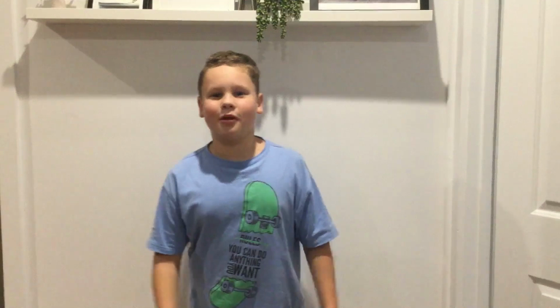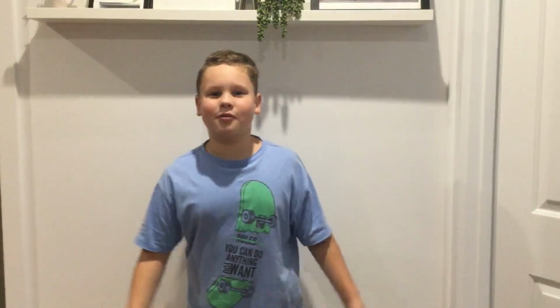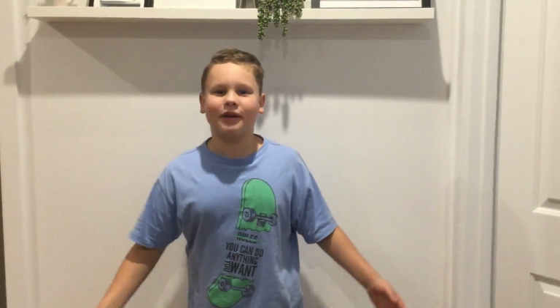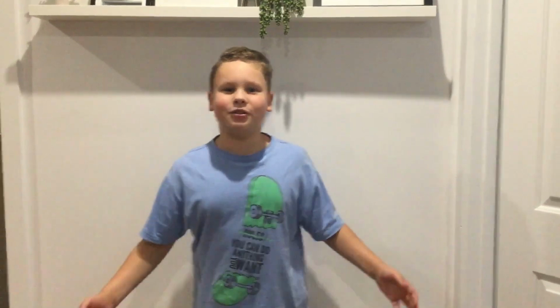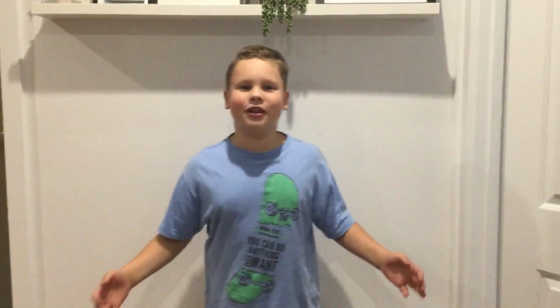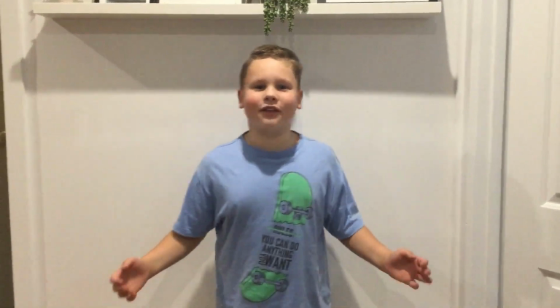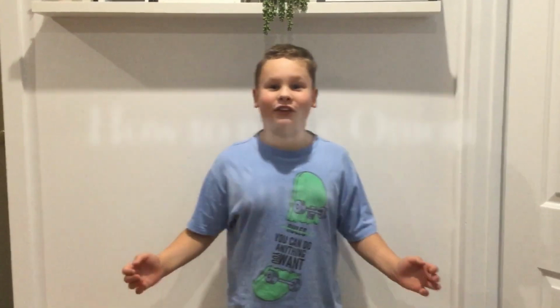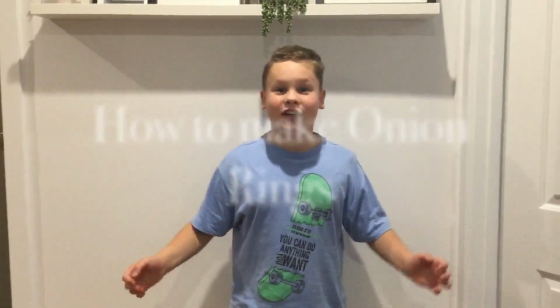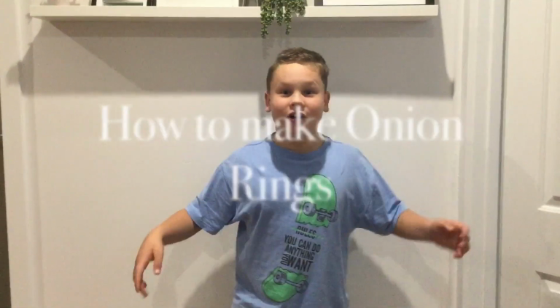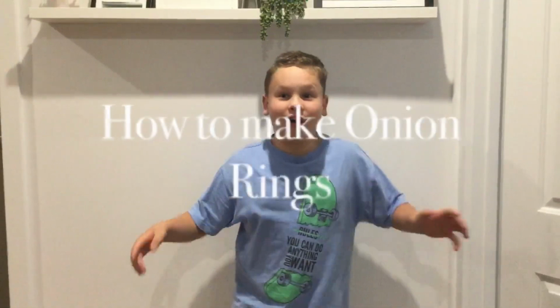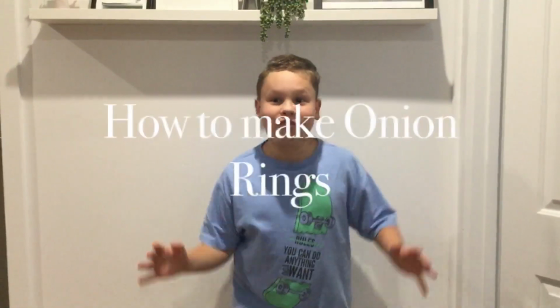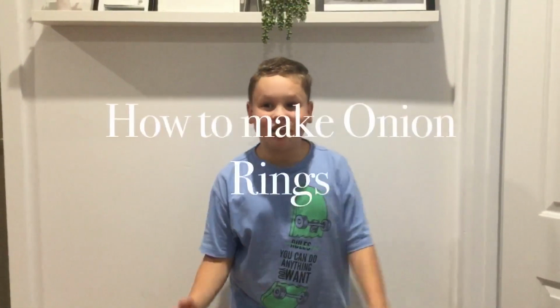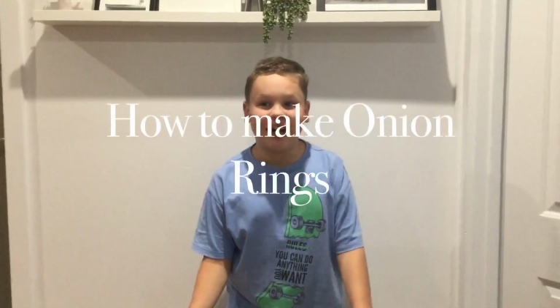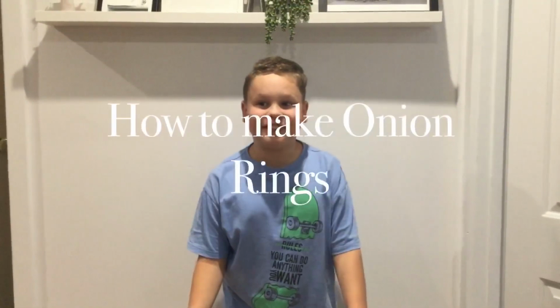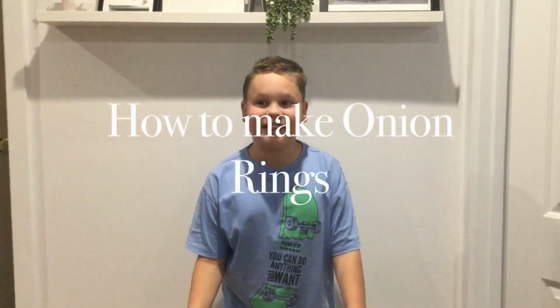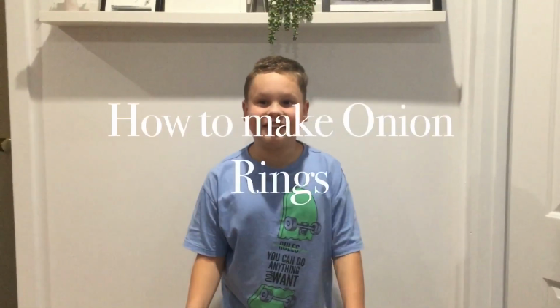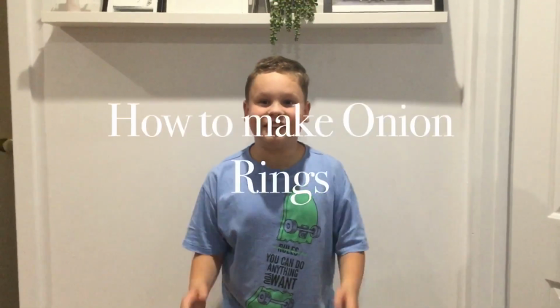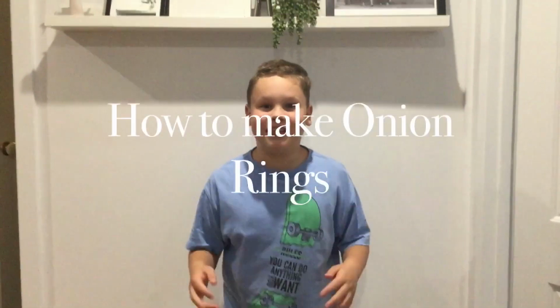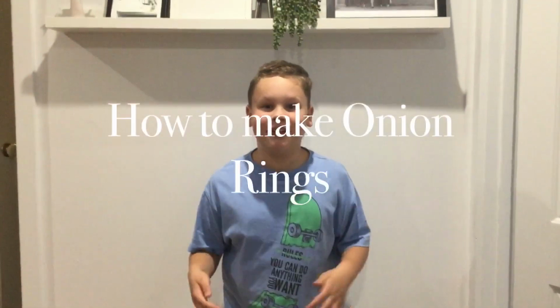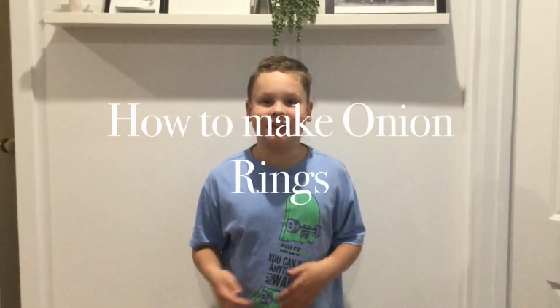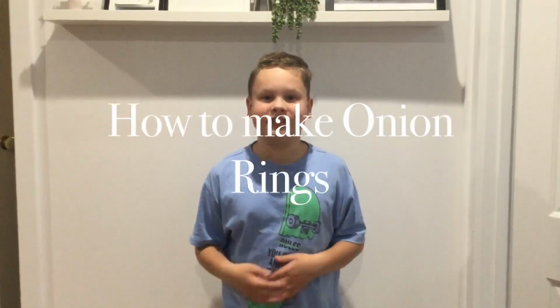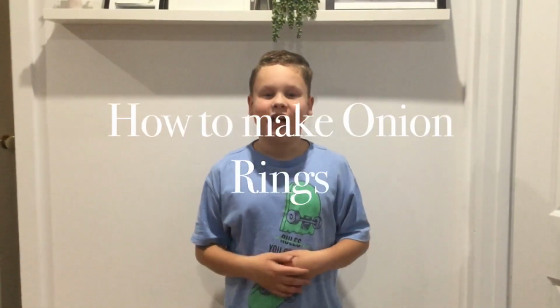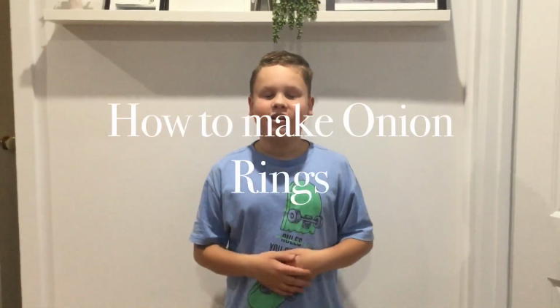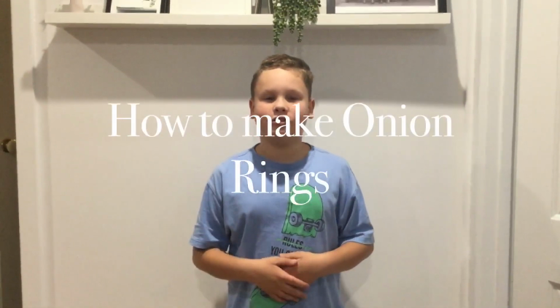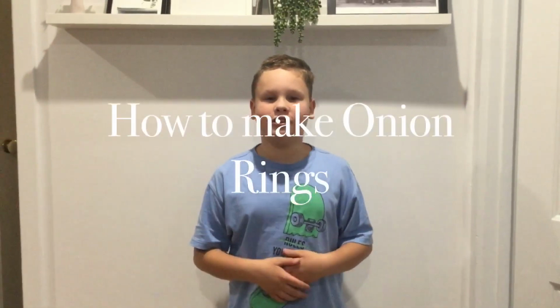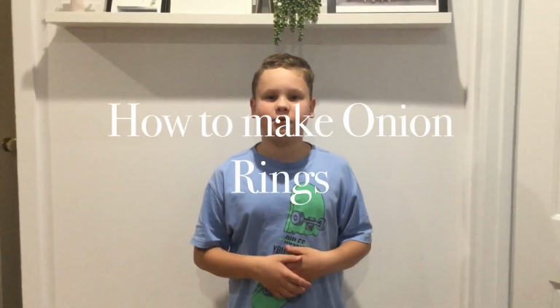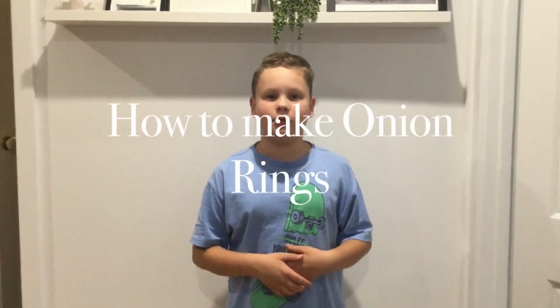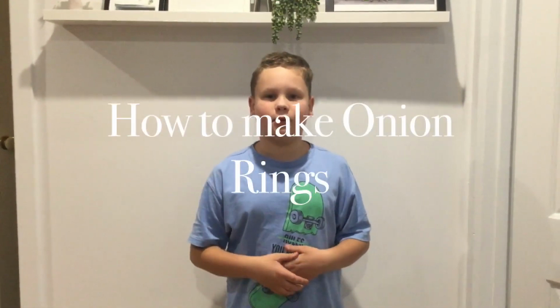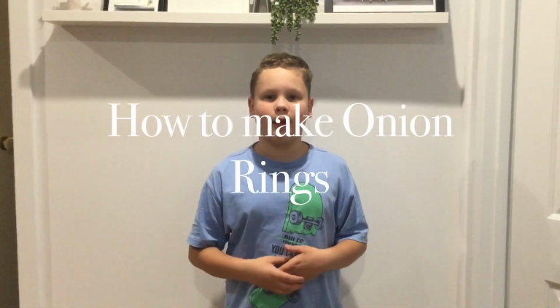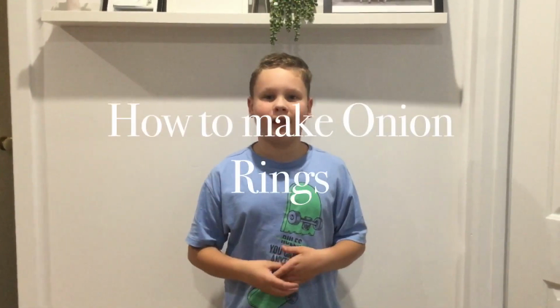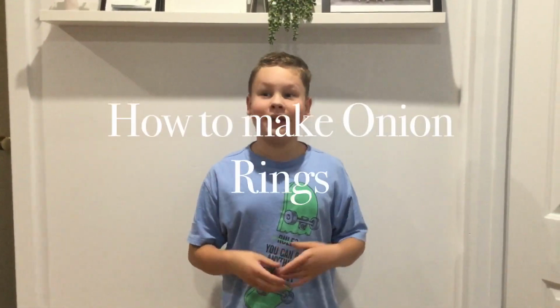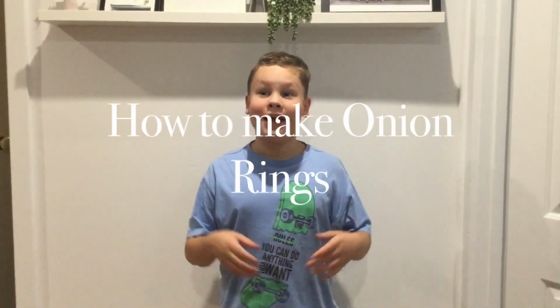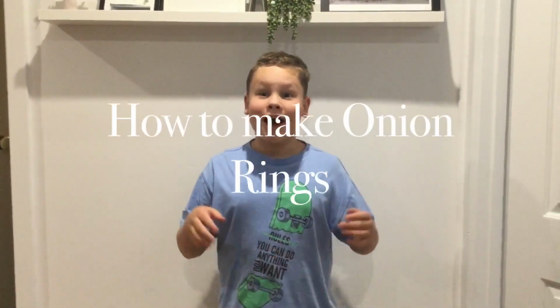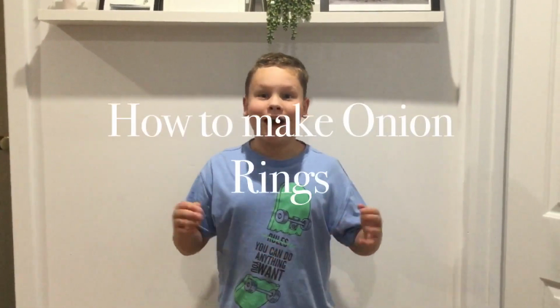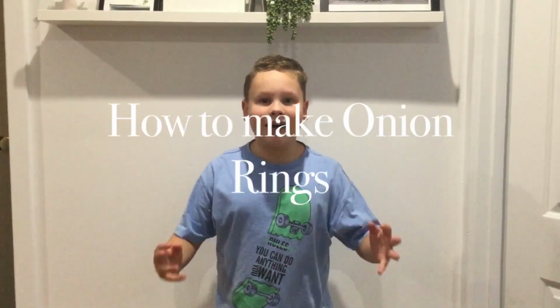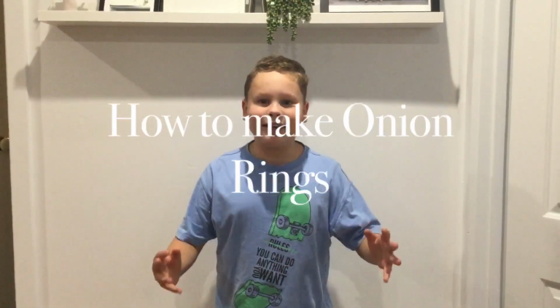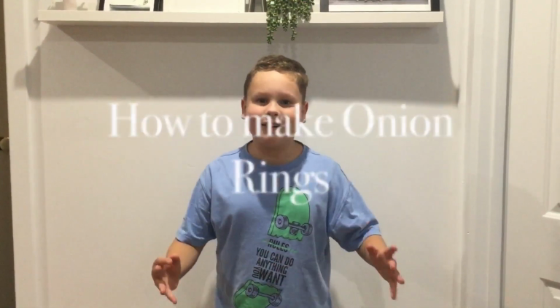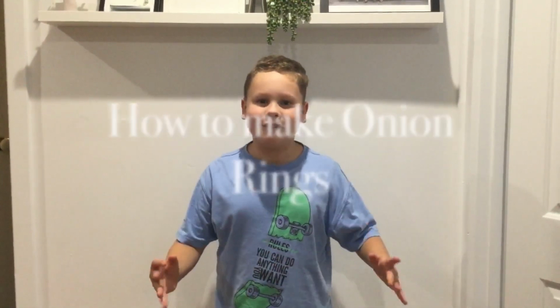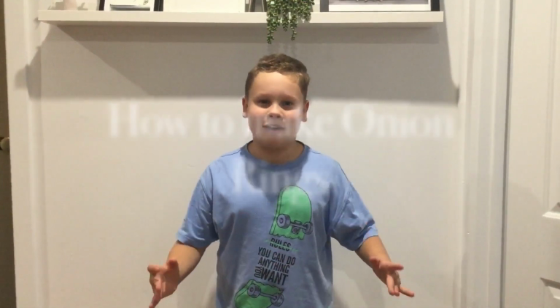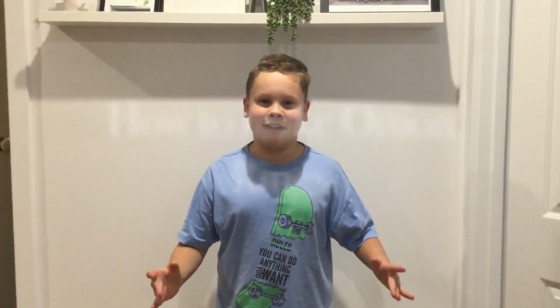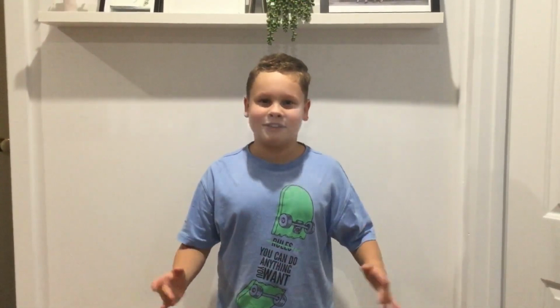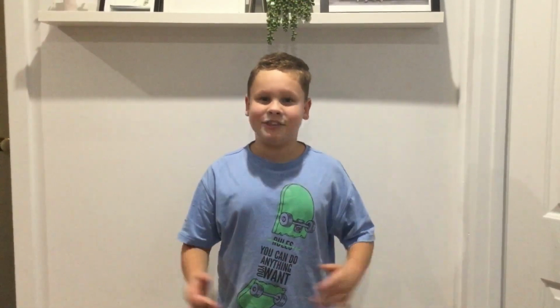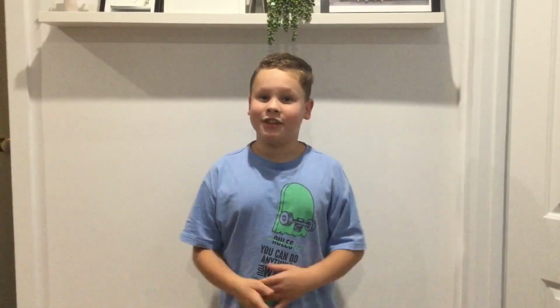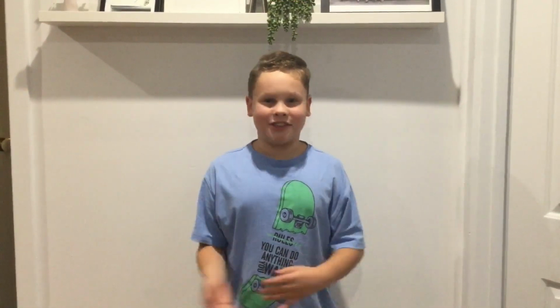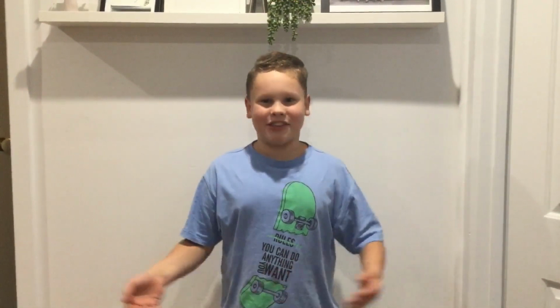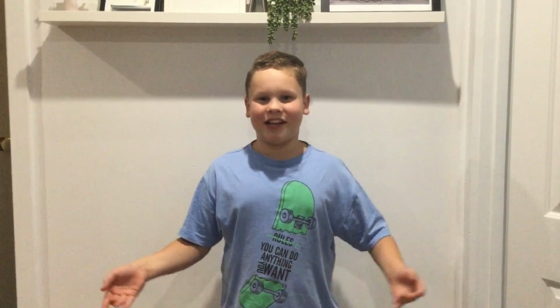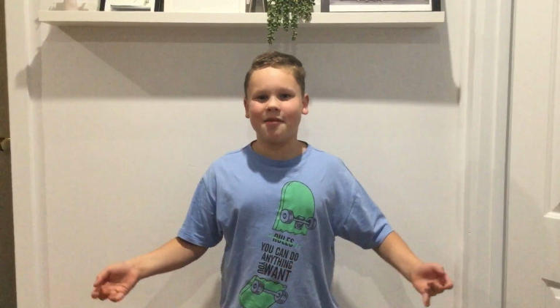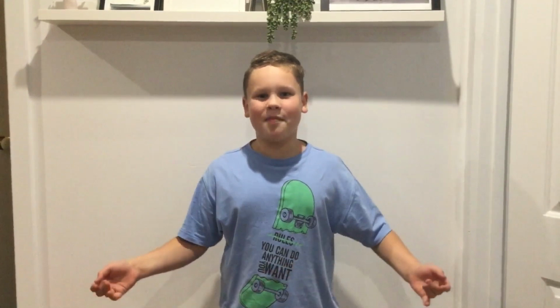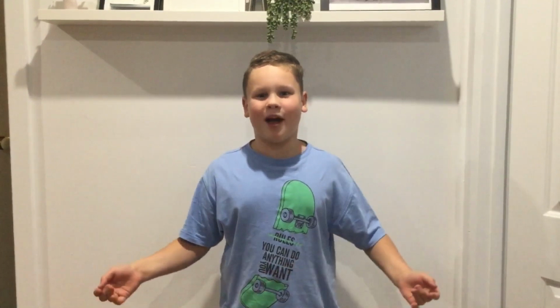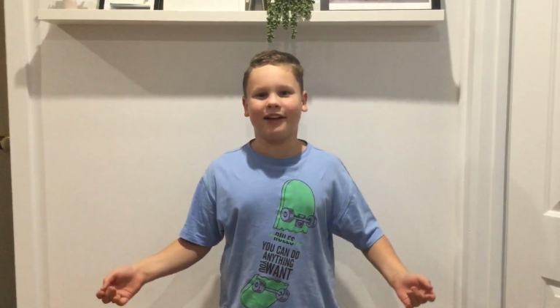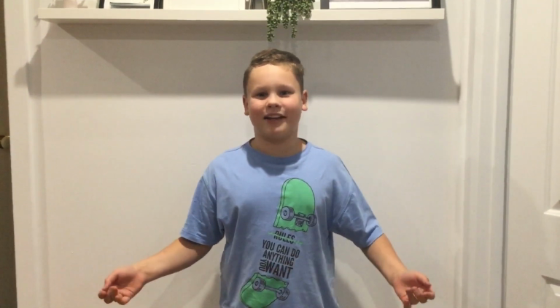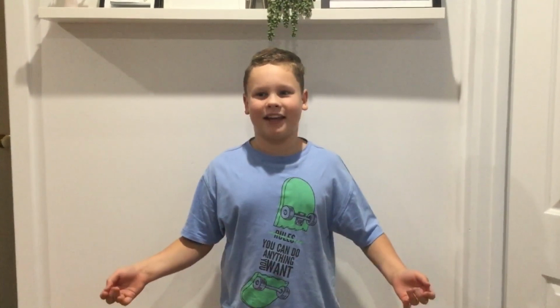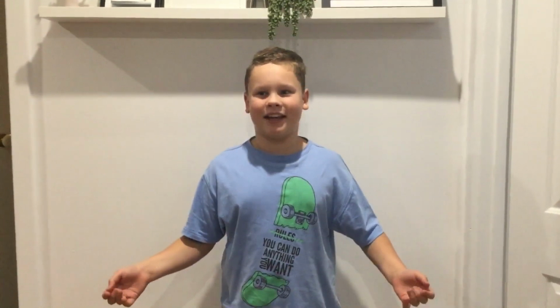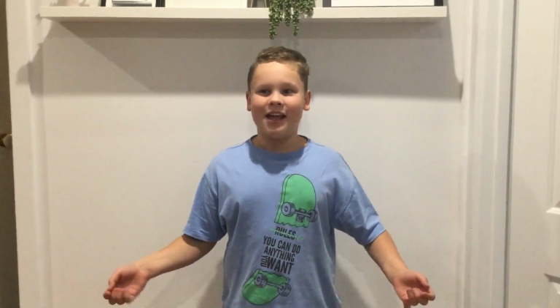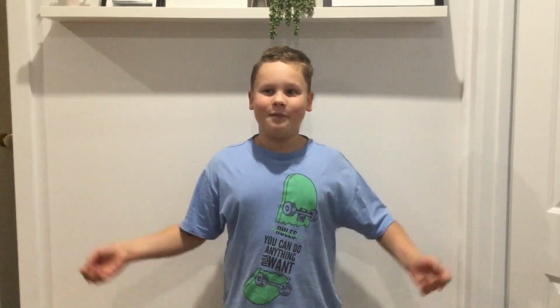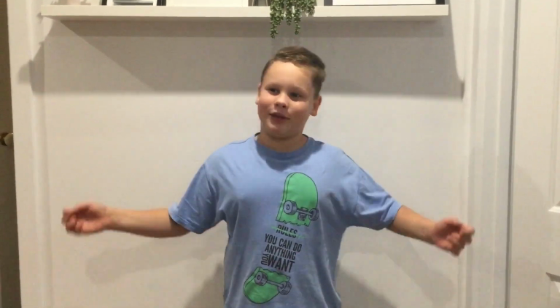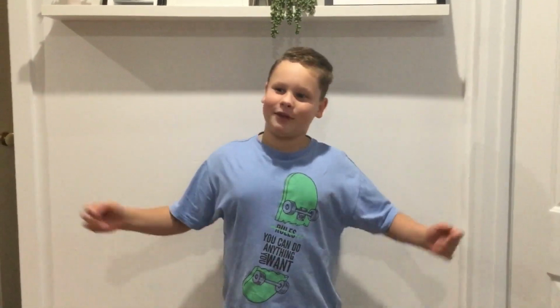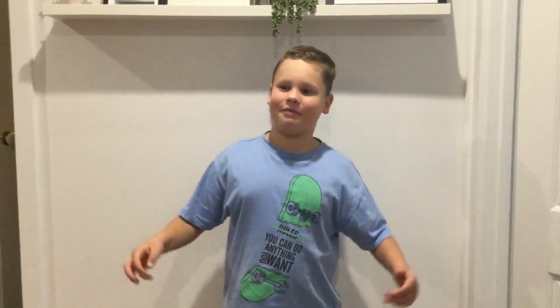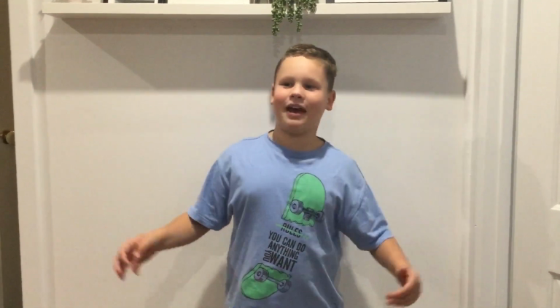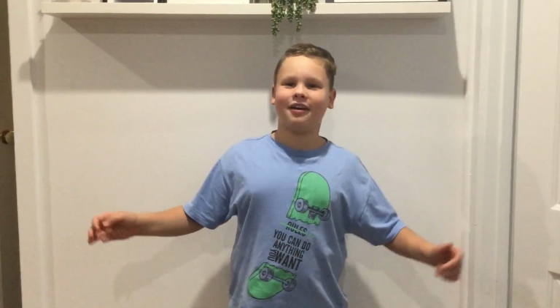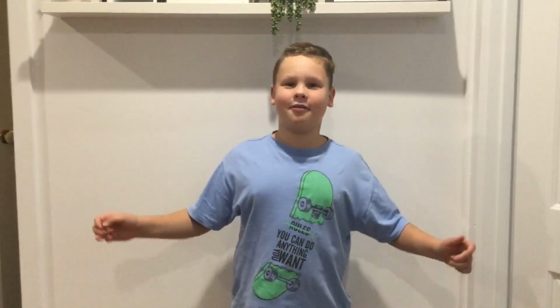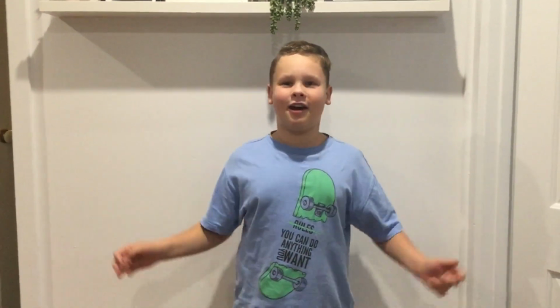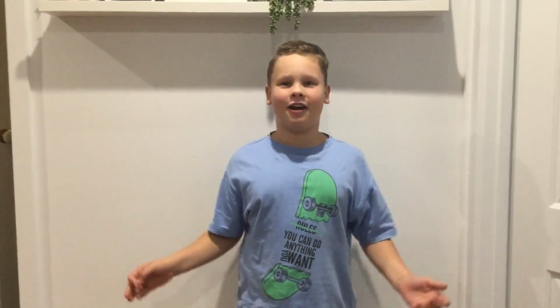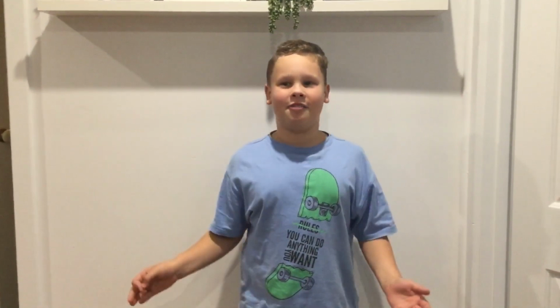Welcome back to another video of Jai's Tasty Cooks. On this one we're making onion rings, just like at Burger King, but you can make them at home.